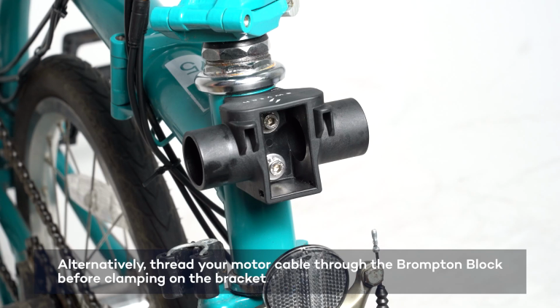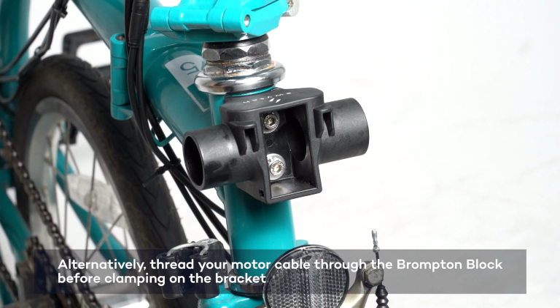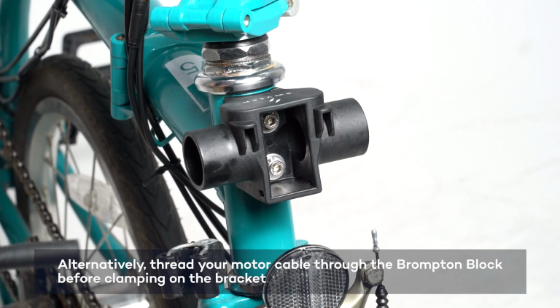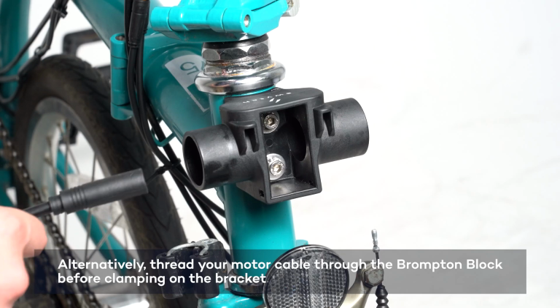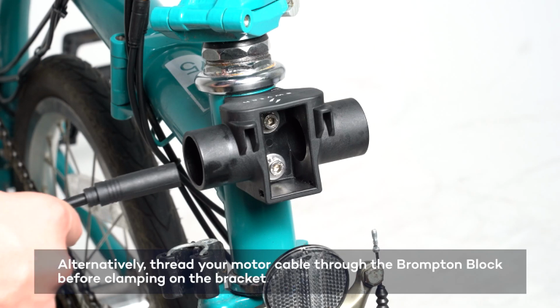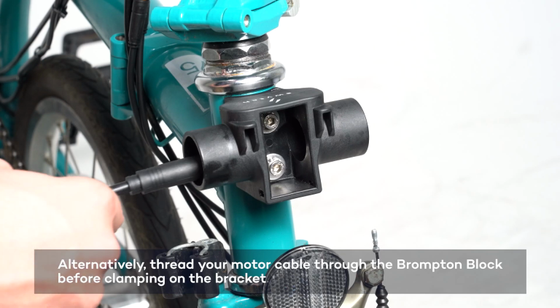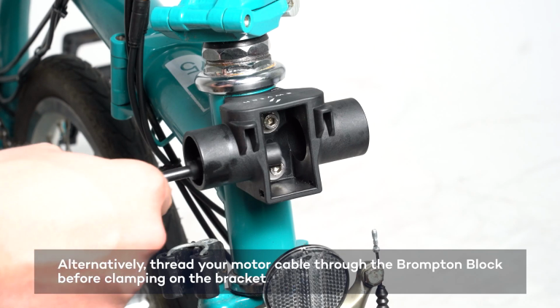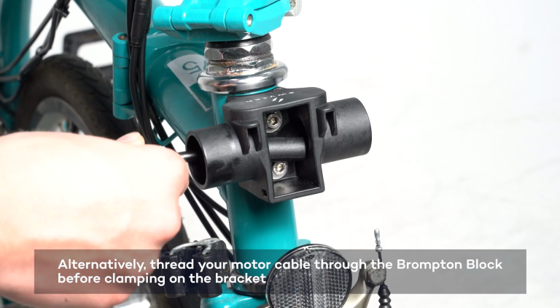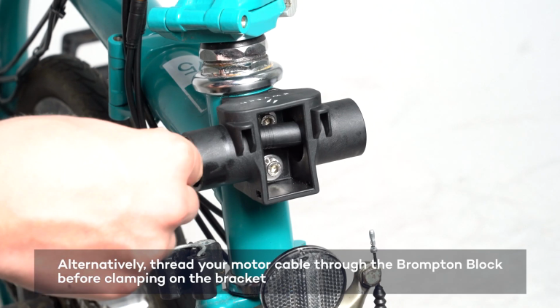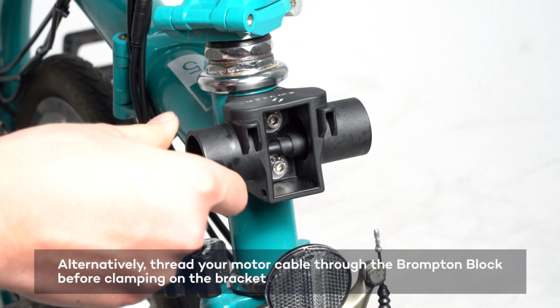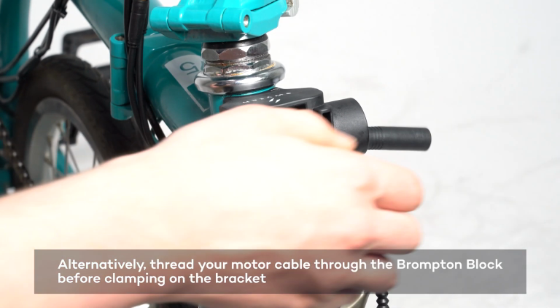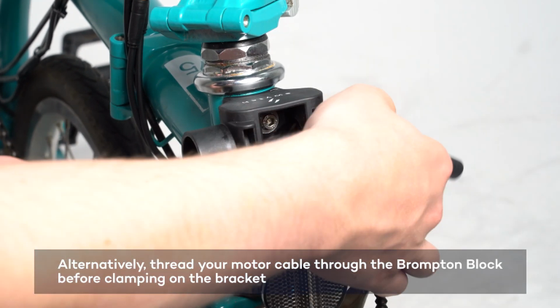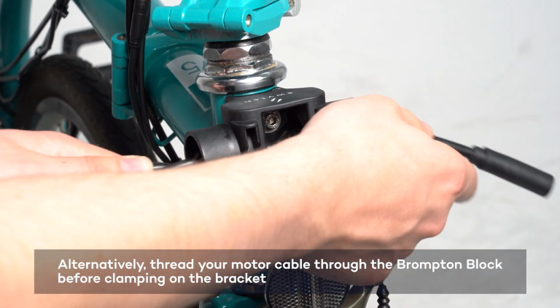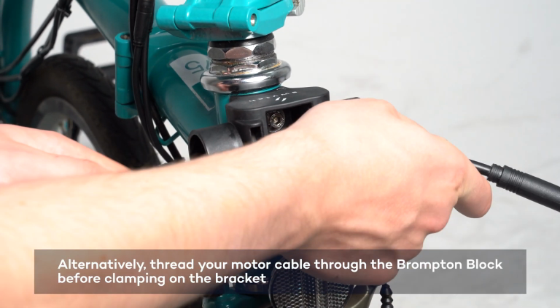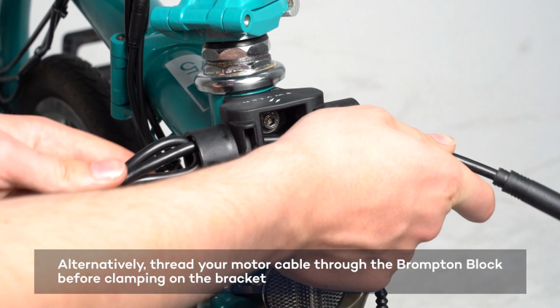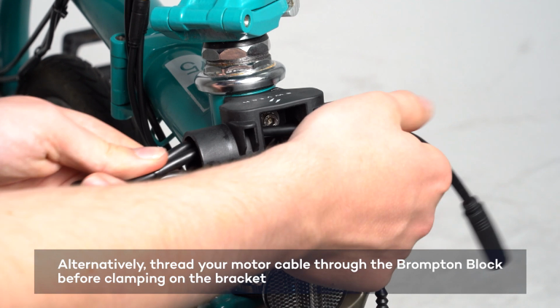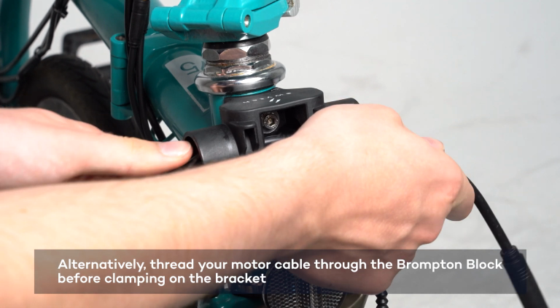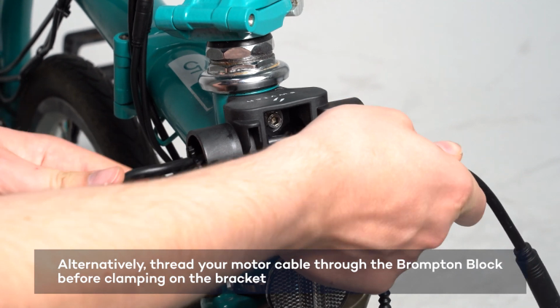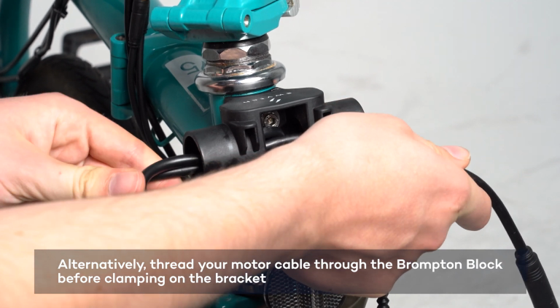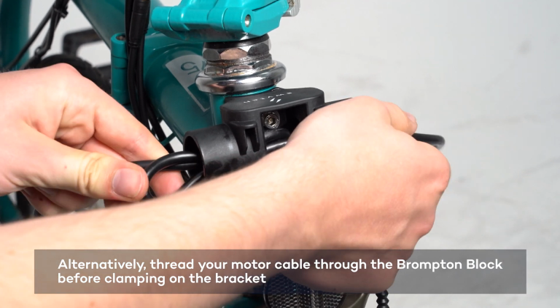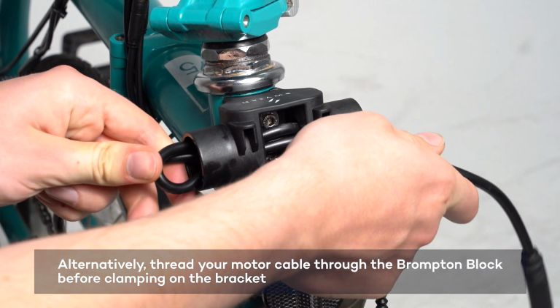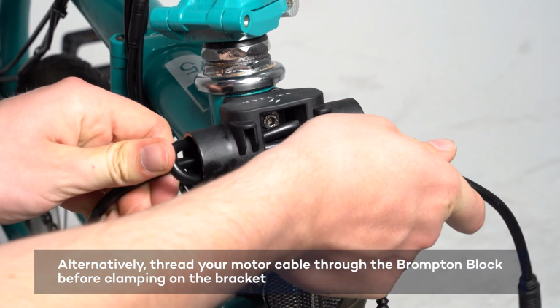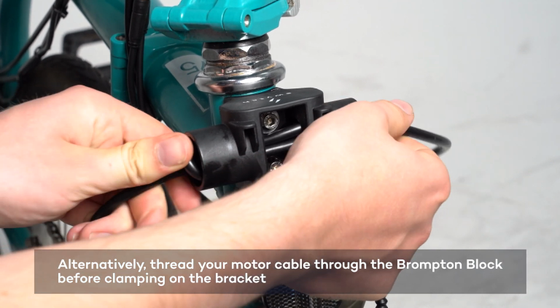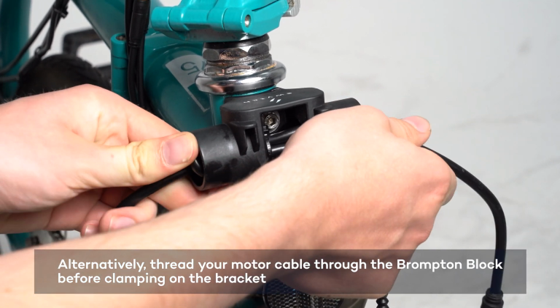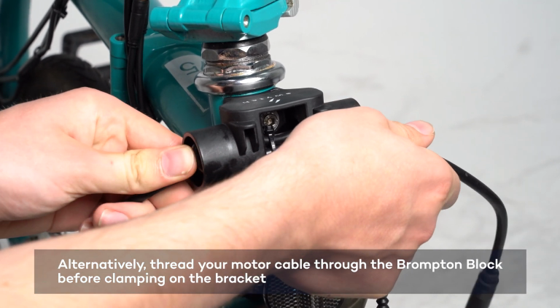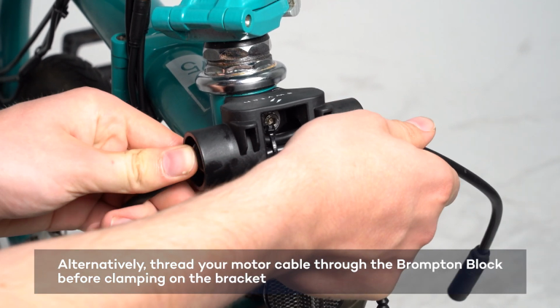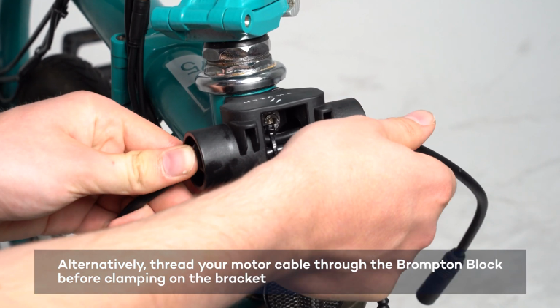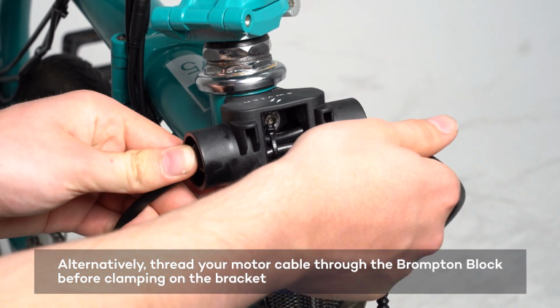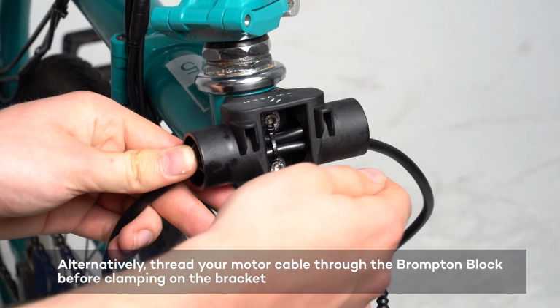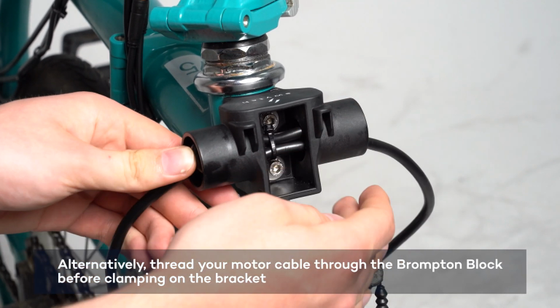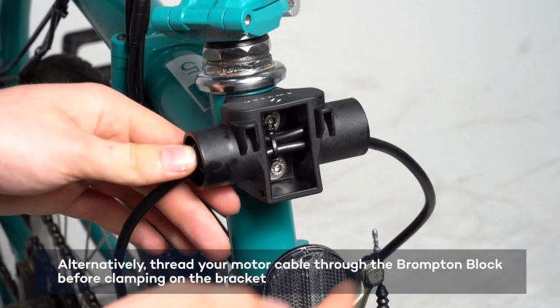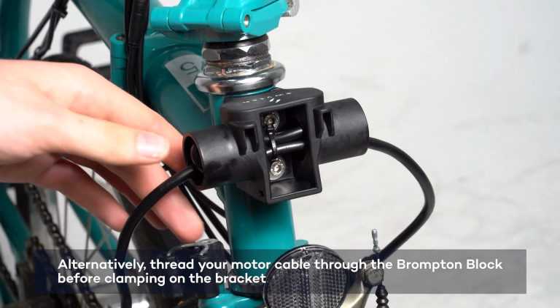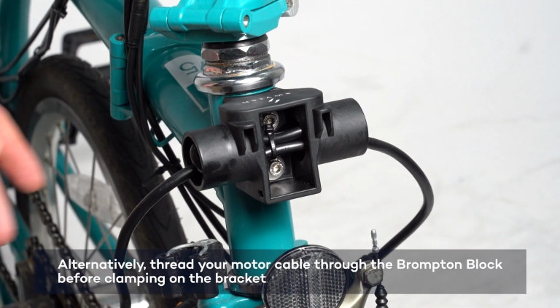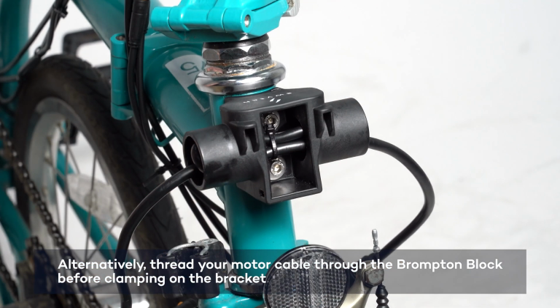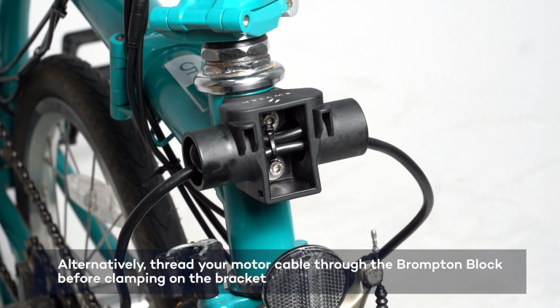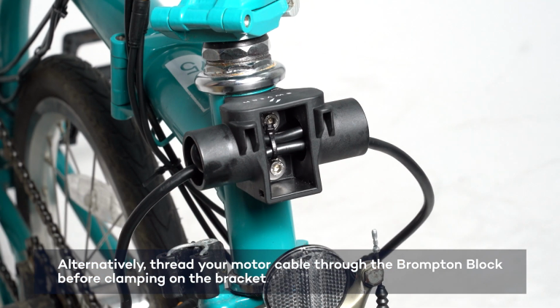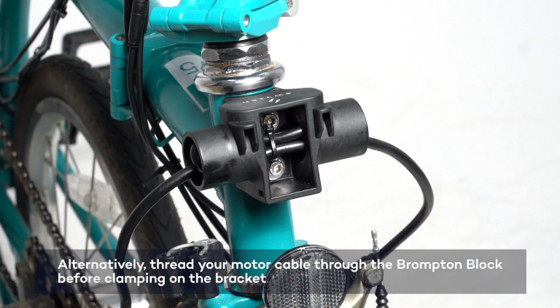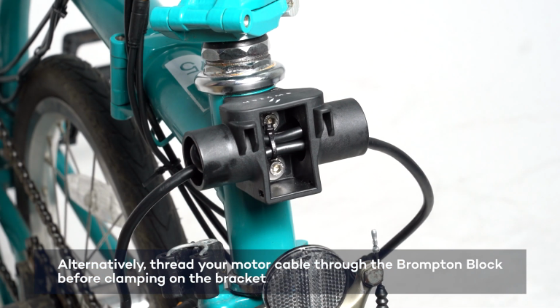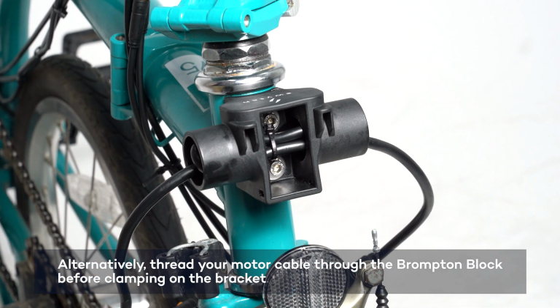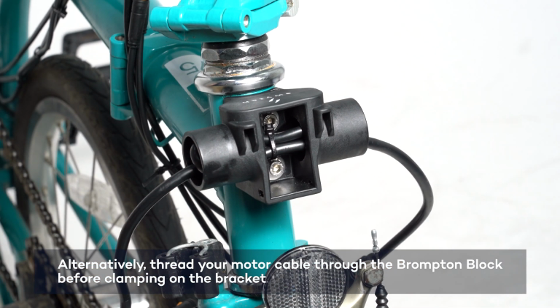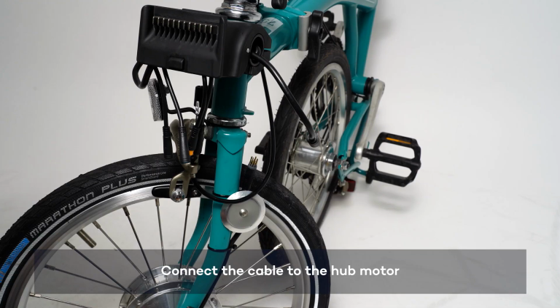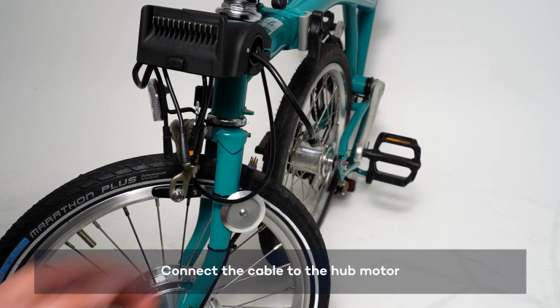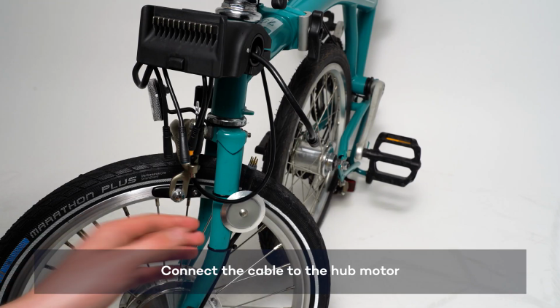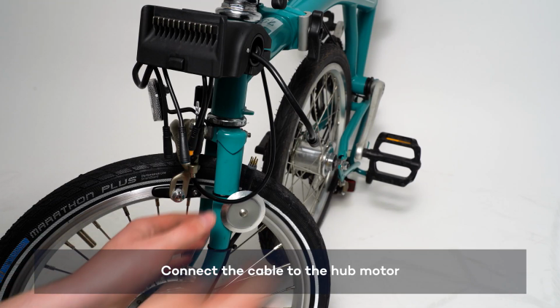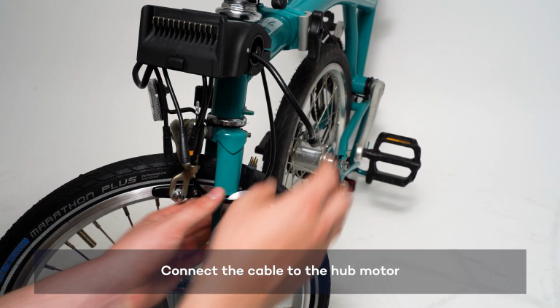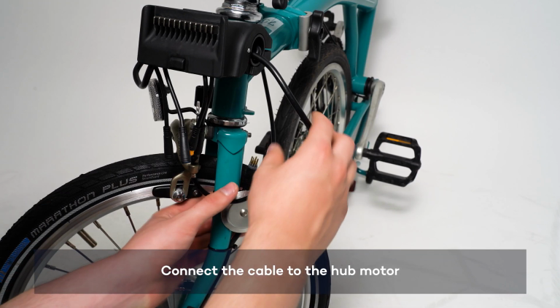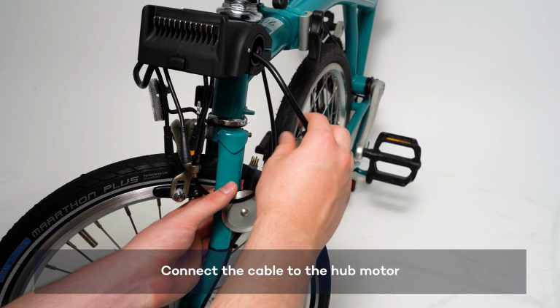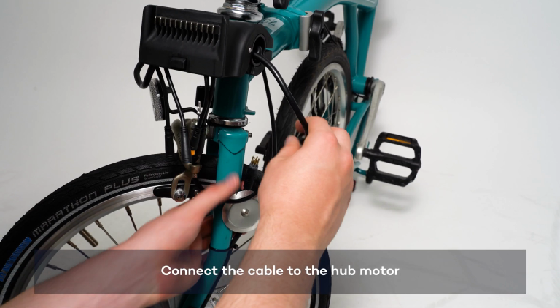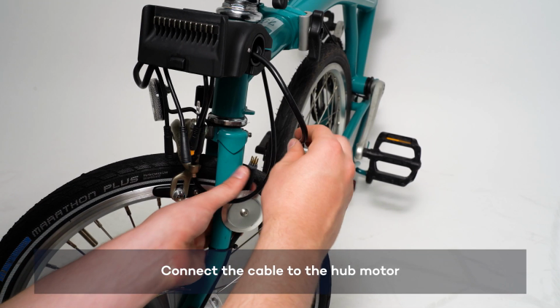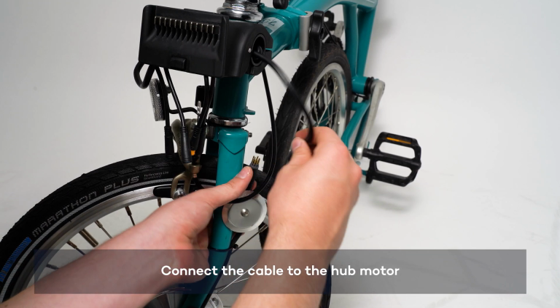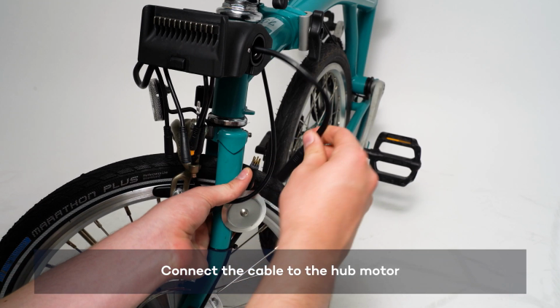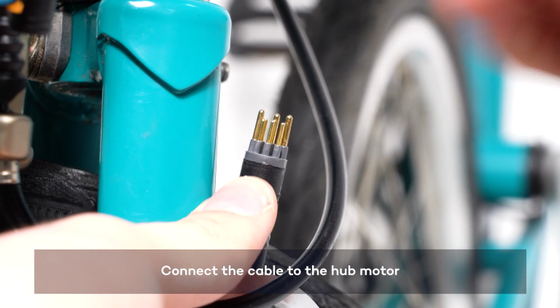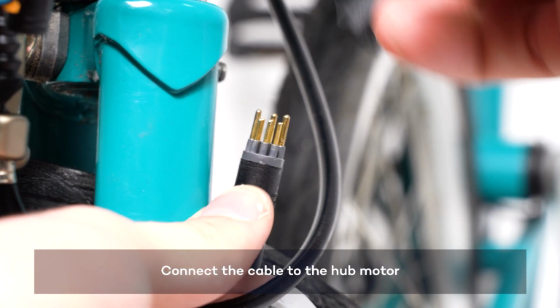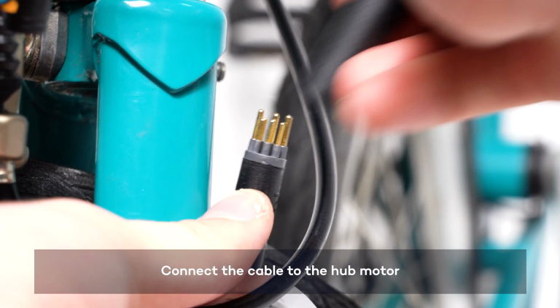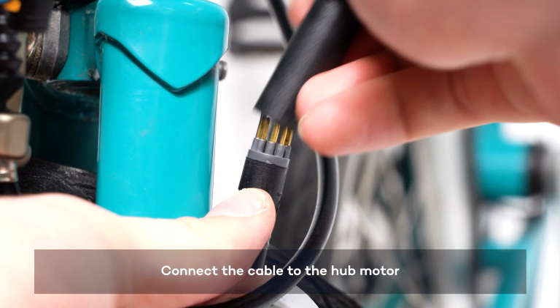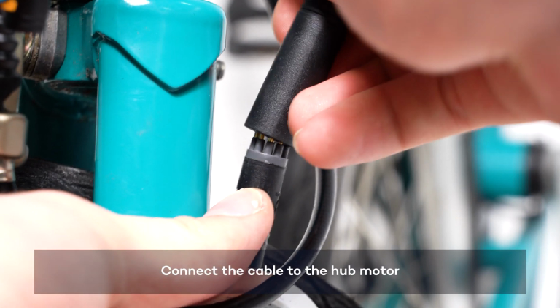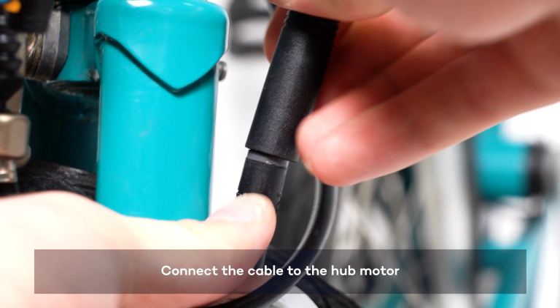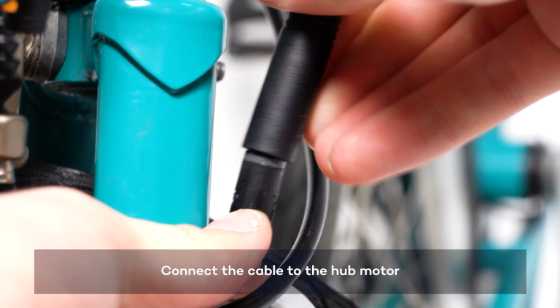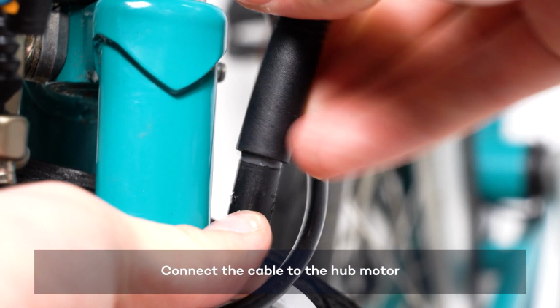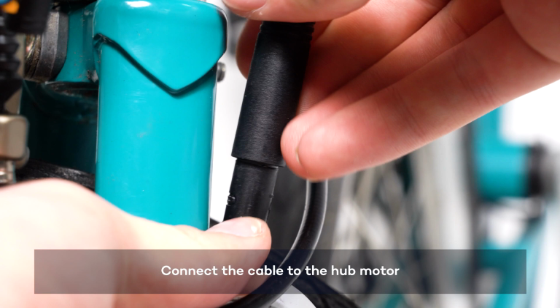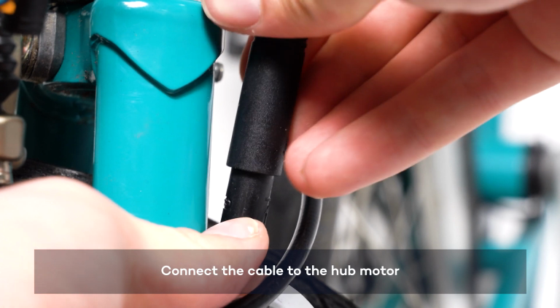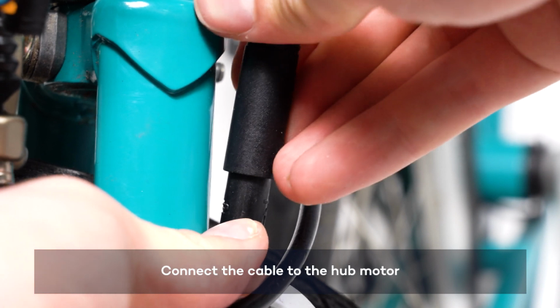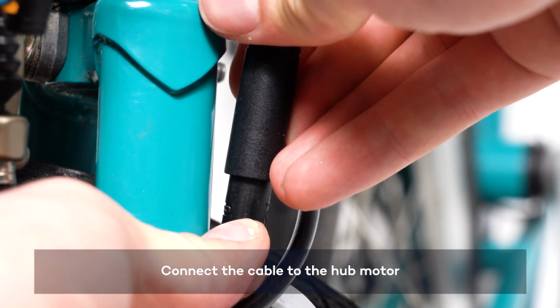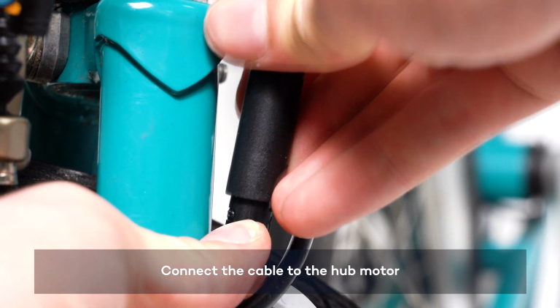Alternatively, you may find this step easier with the bracket removed from the block. Now connect the motor cable to the motor.